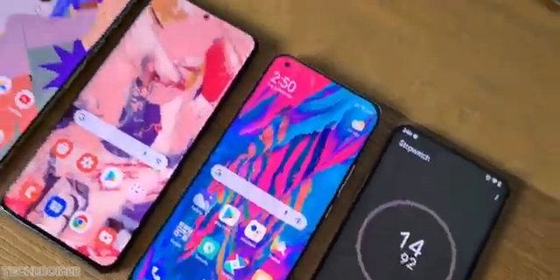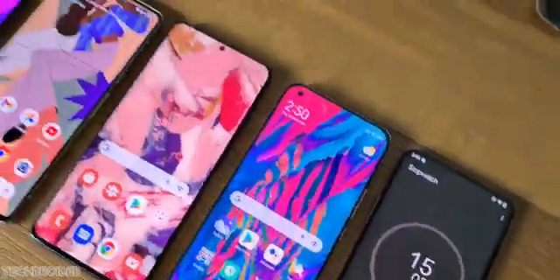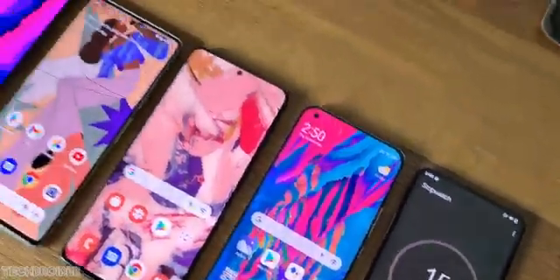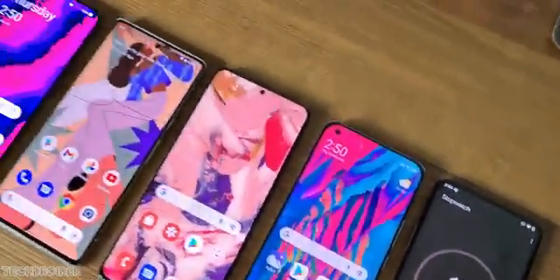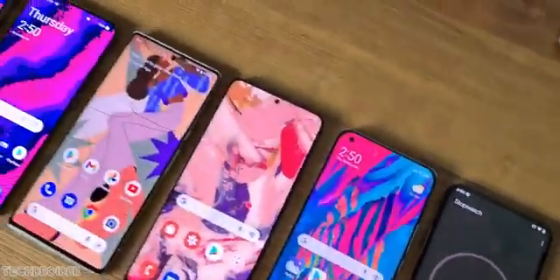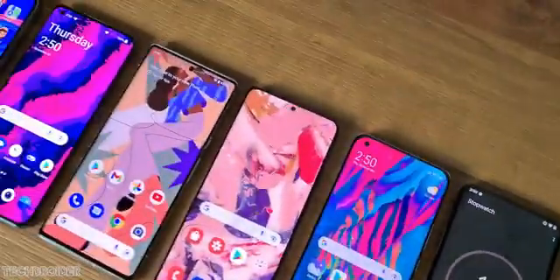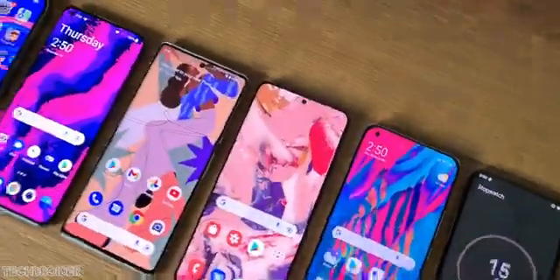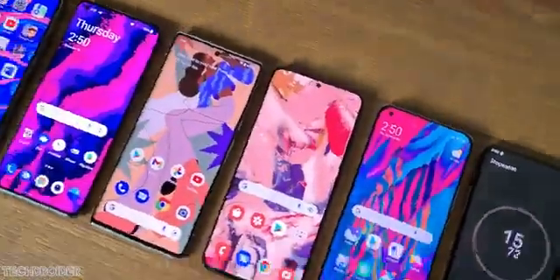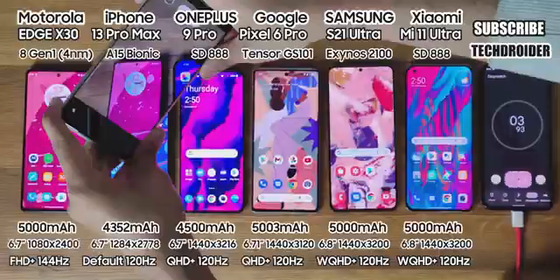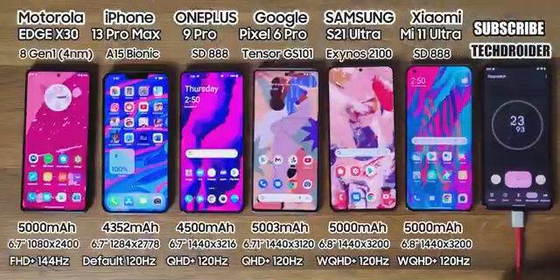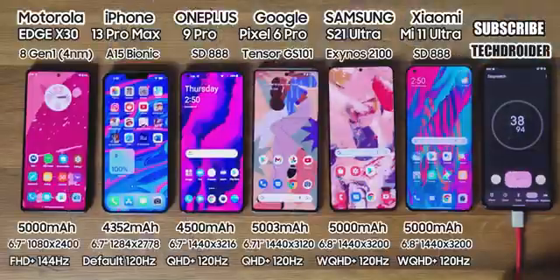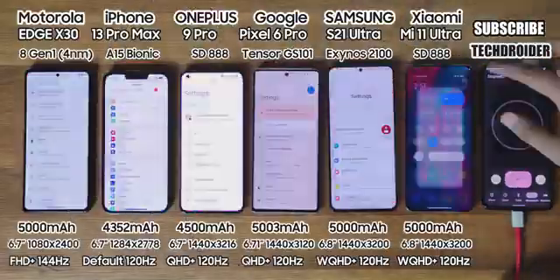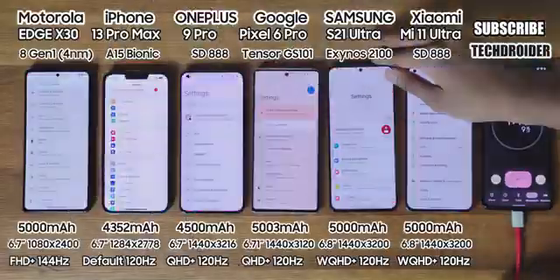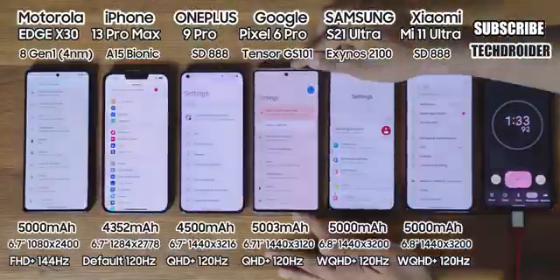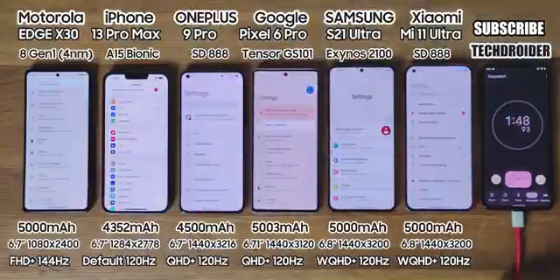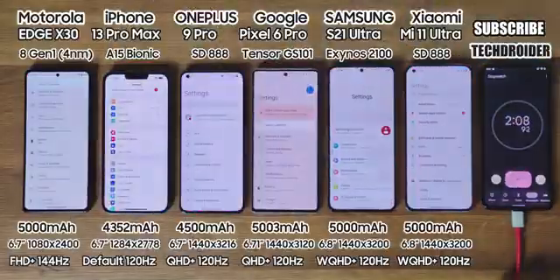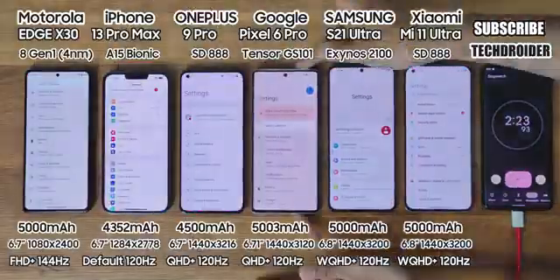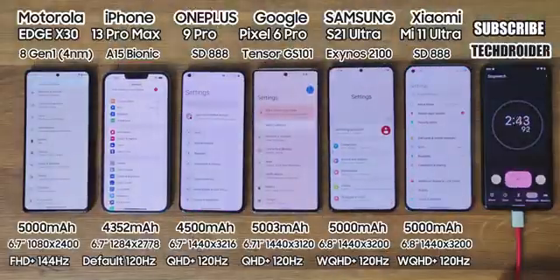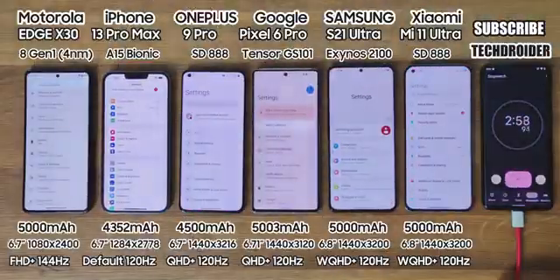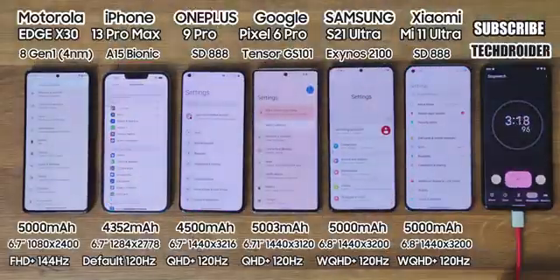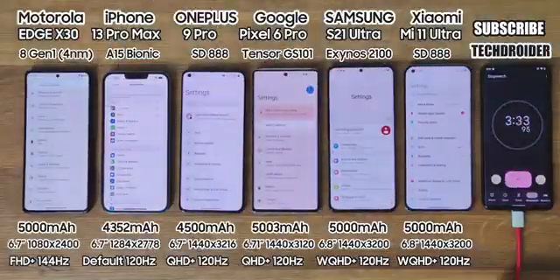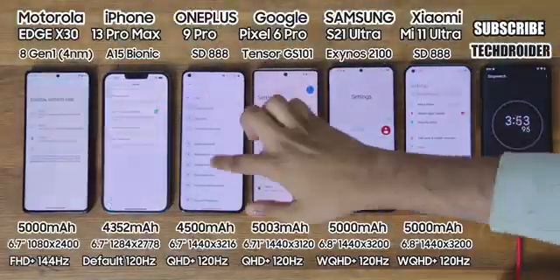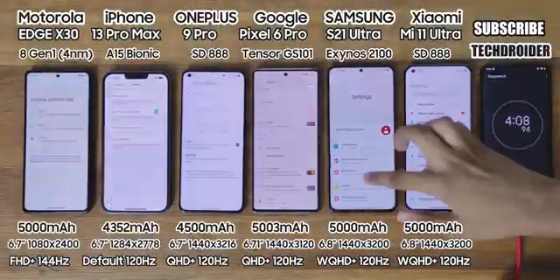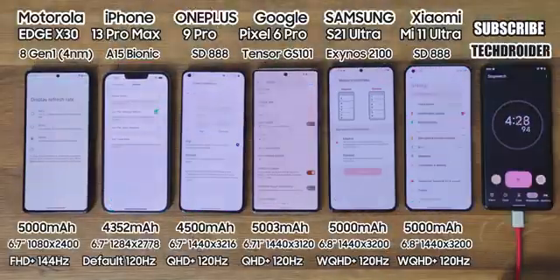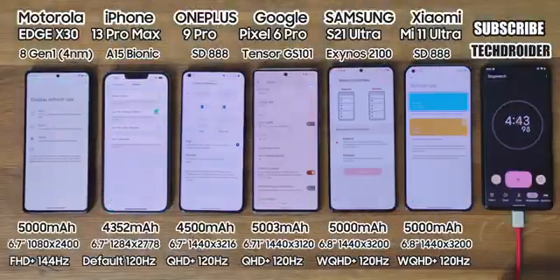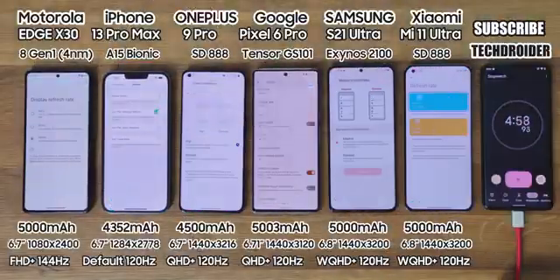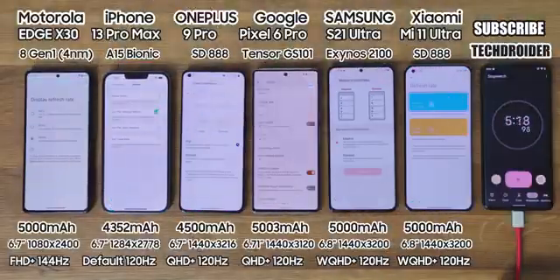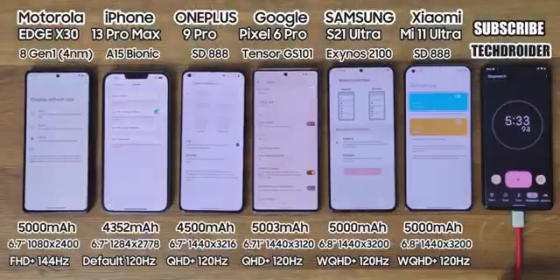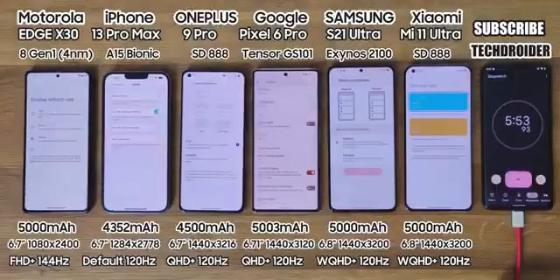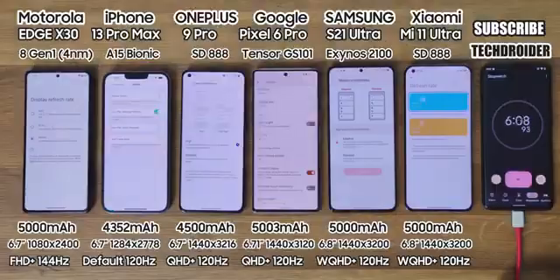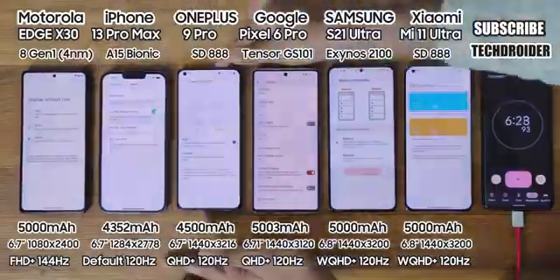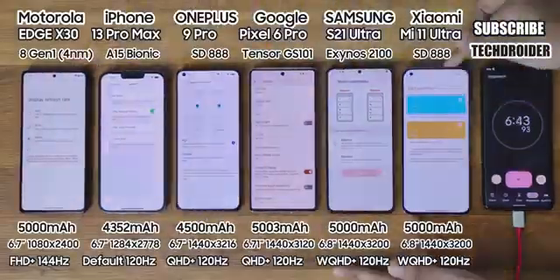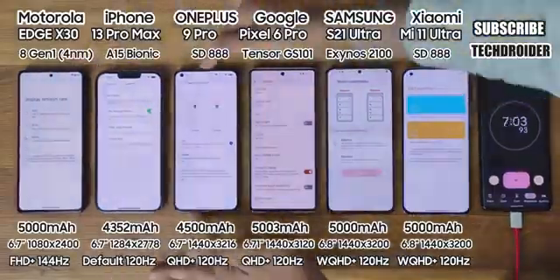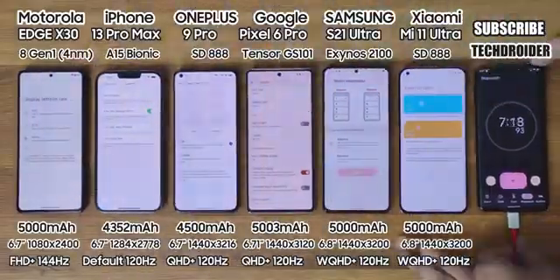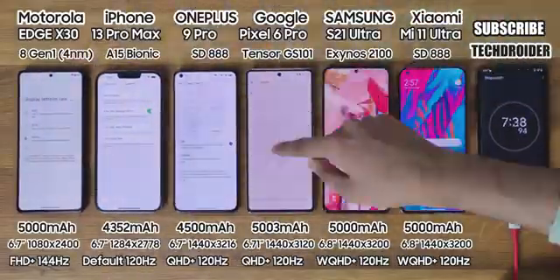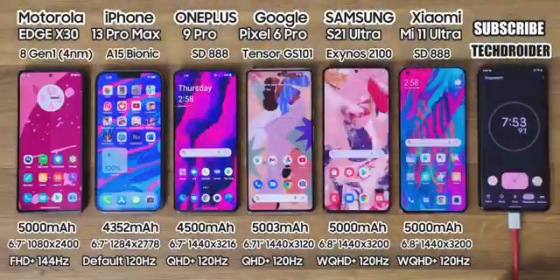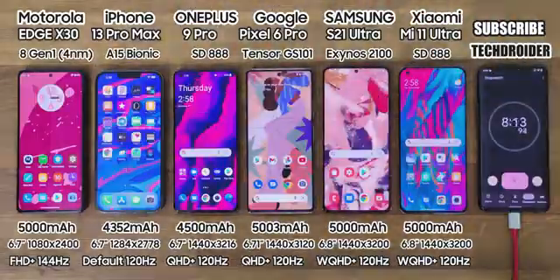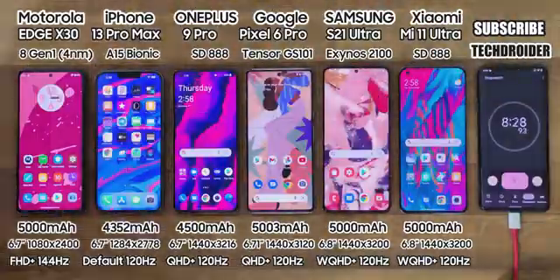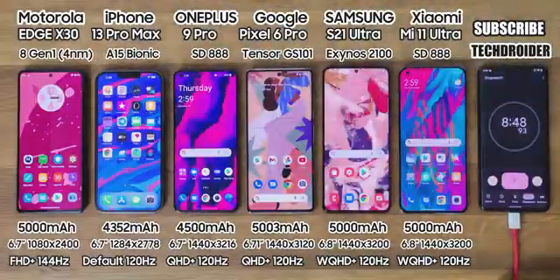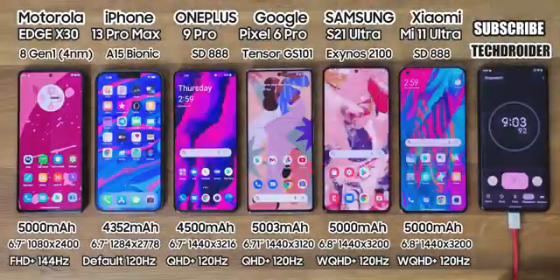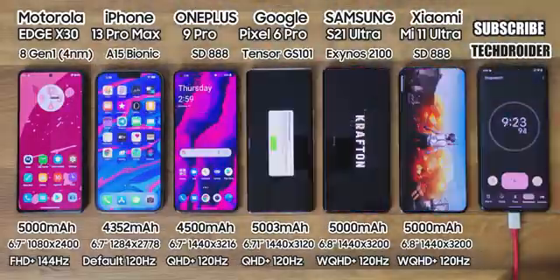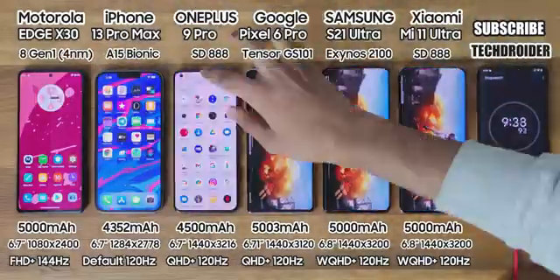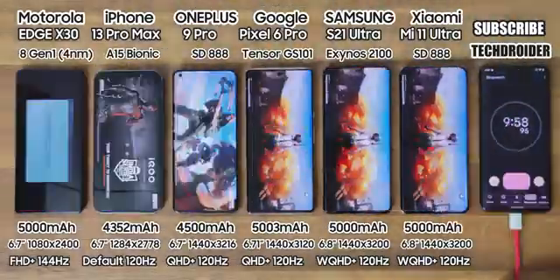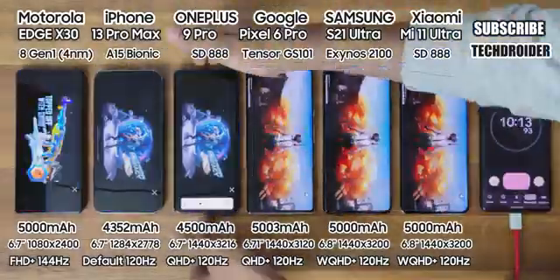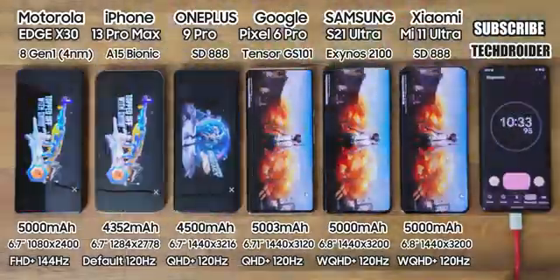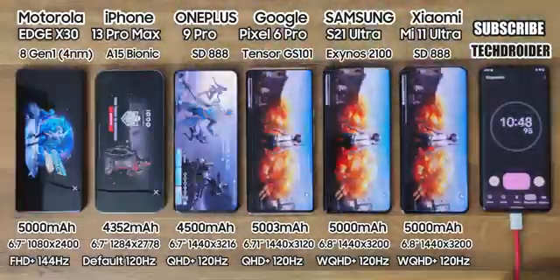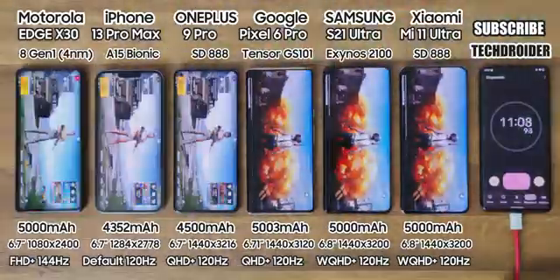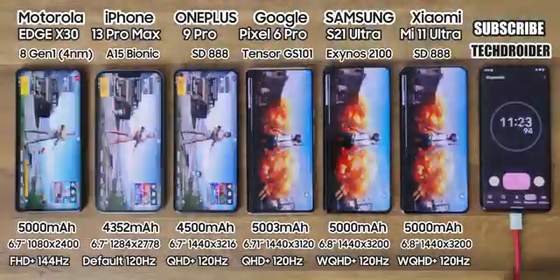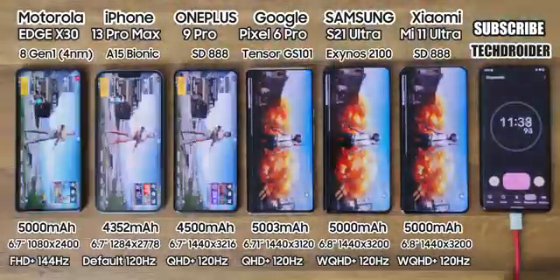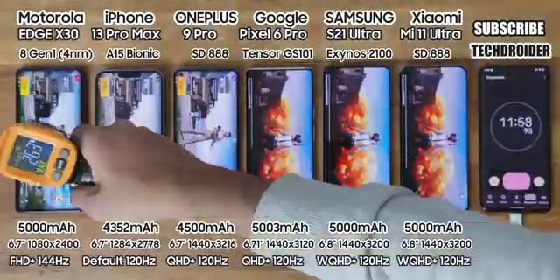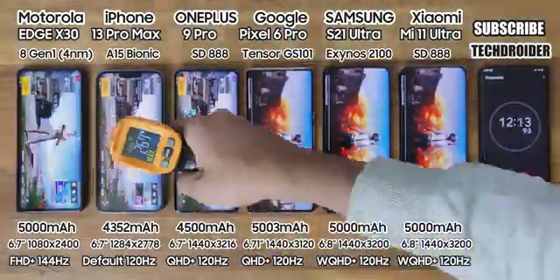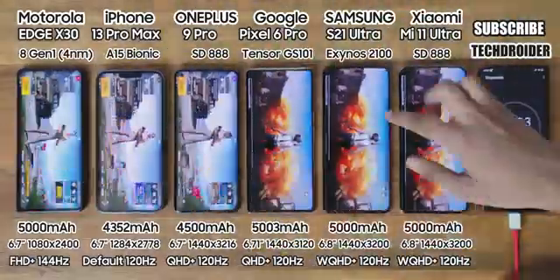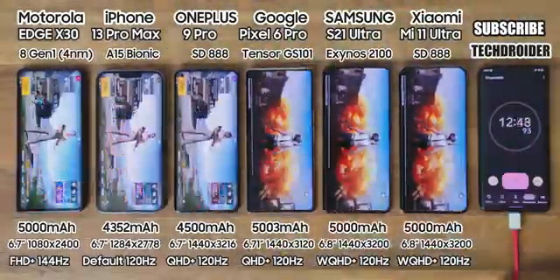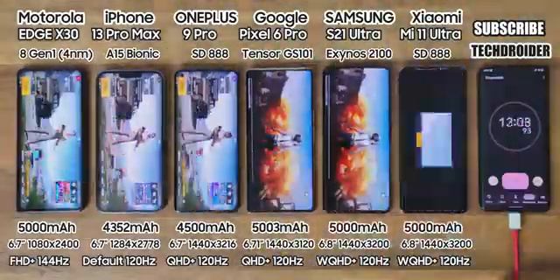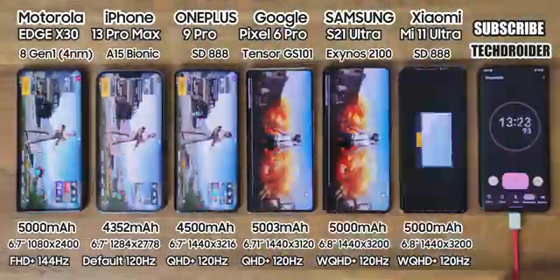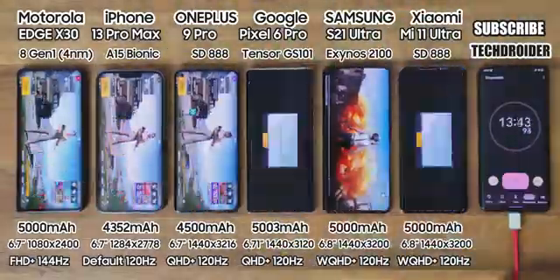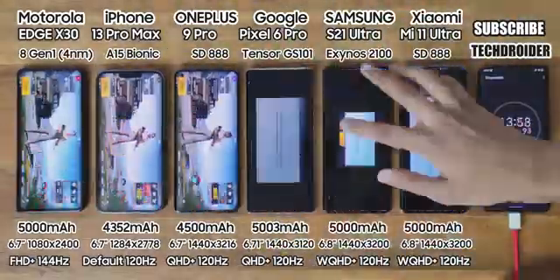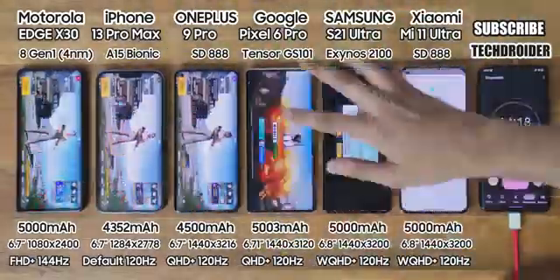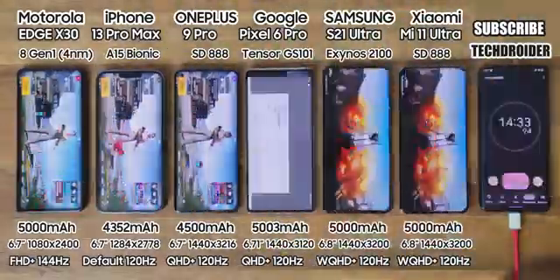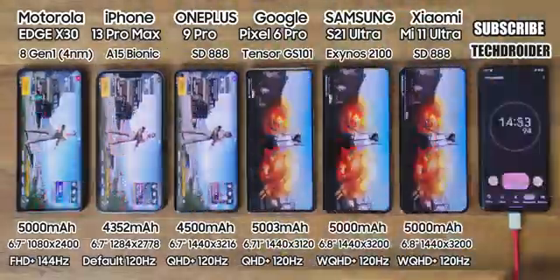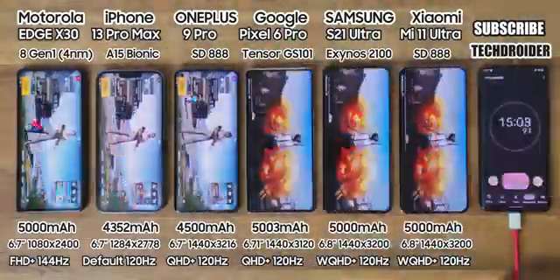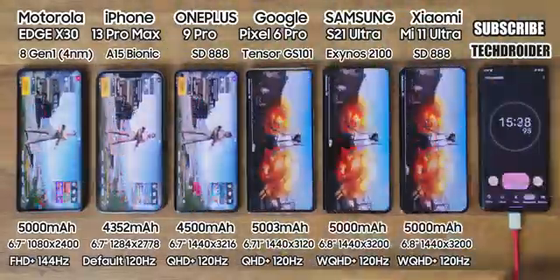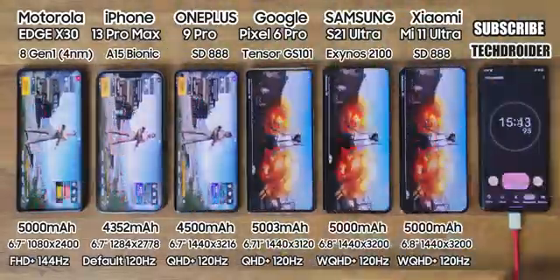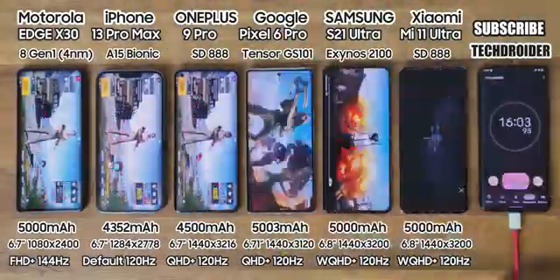Gaming session: PUBG for two and a half hours. Amazing game — I play this a lot. The graphics settings are set the same on all devices.